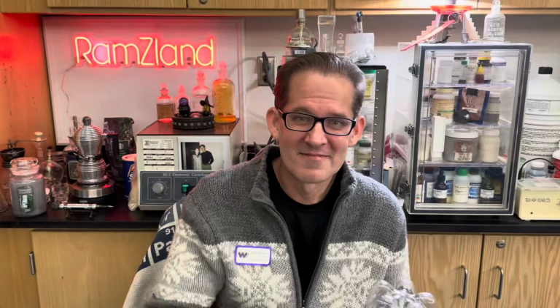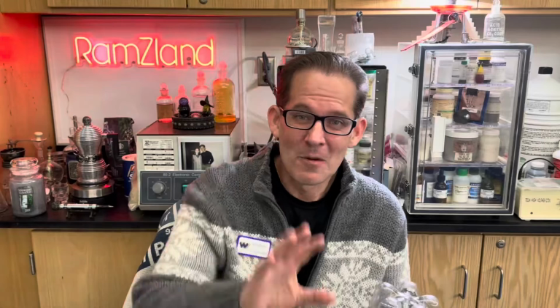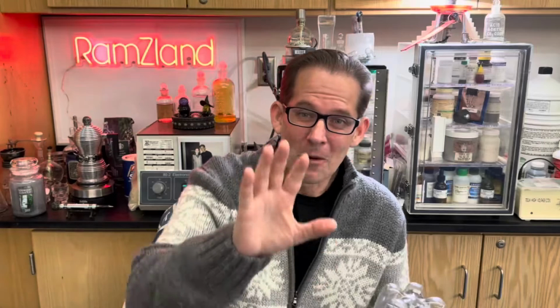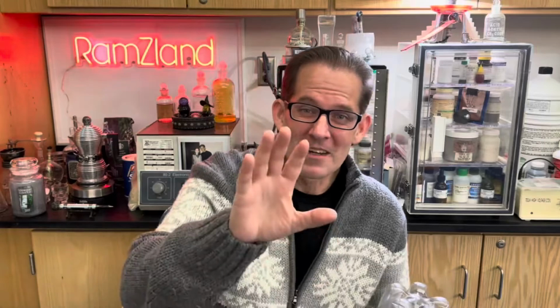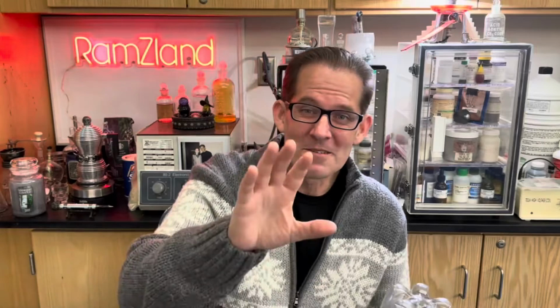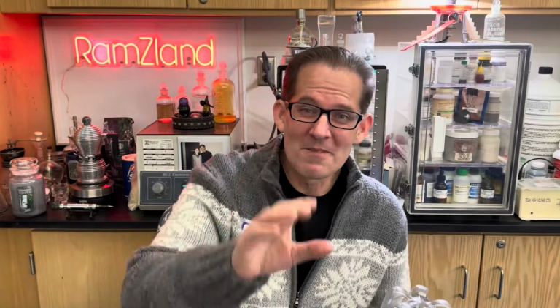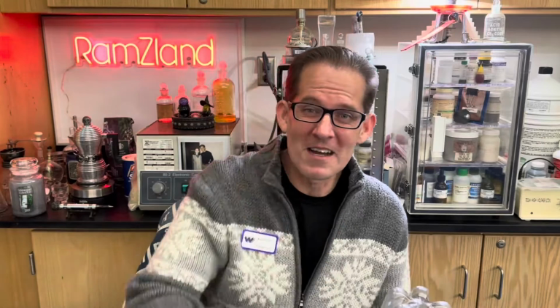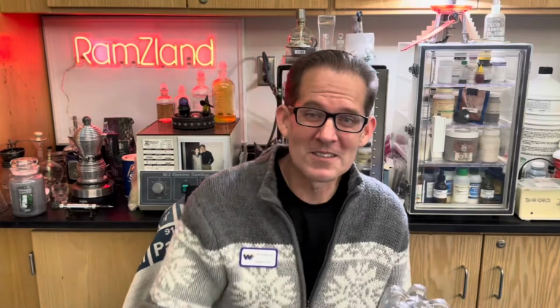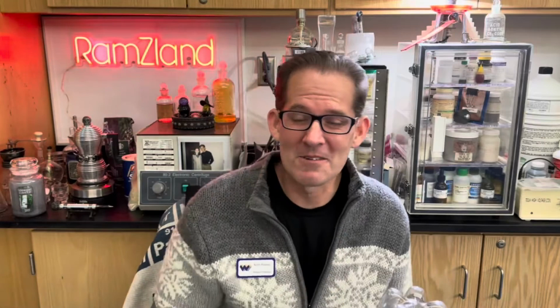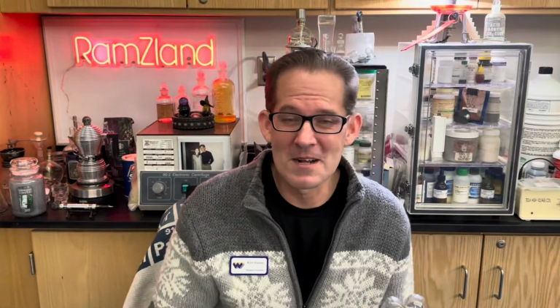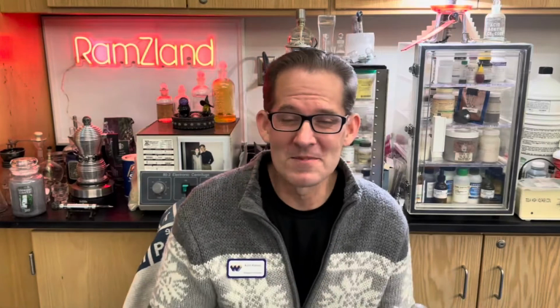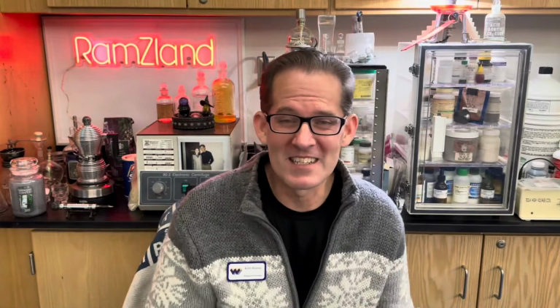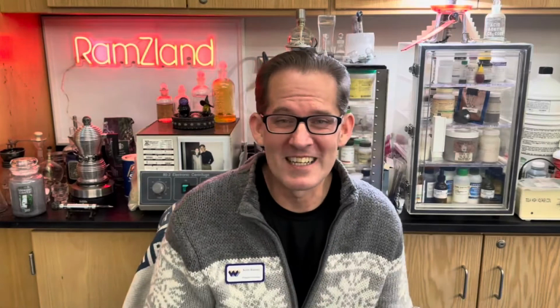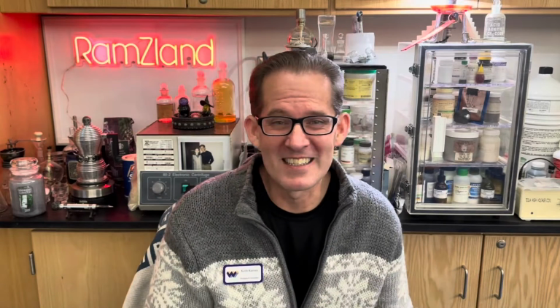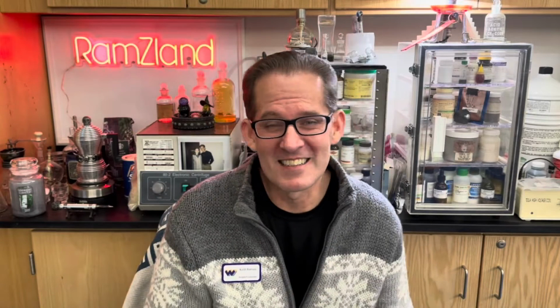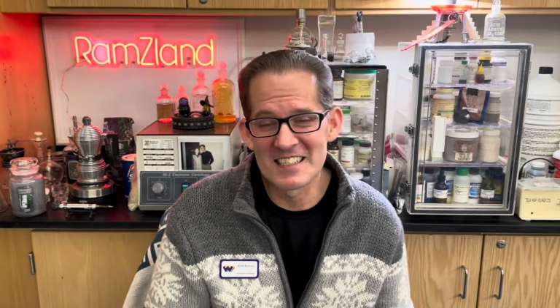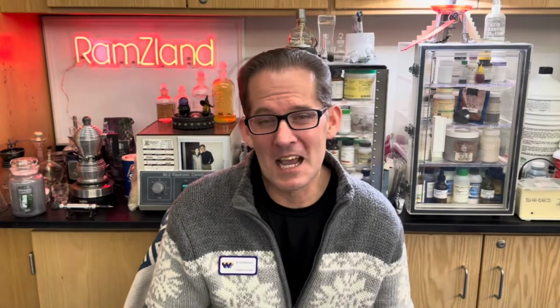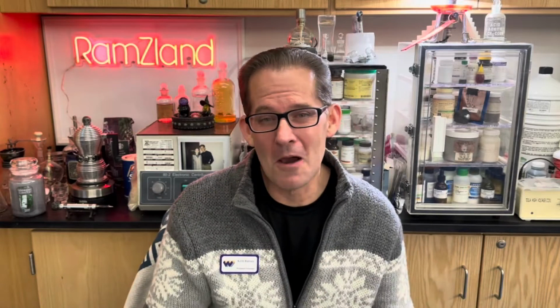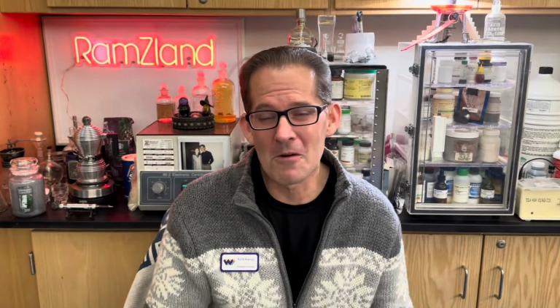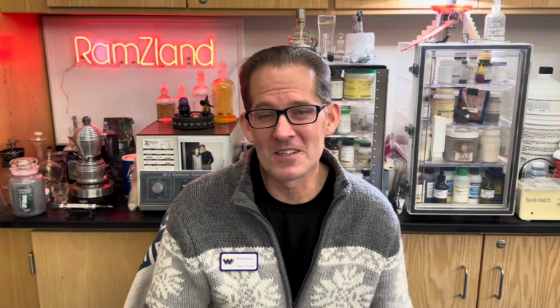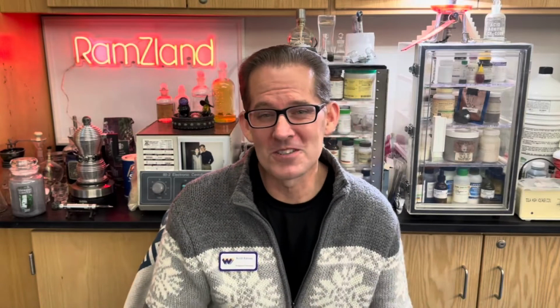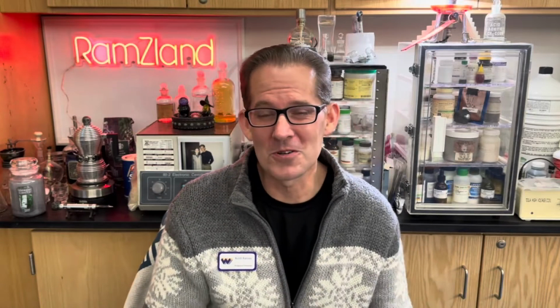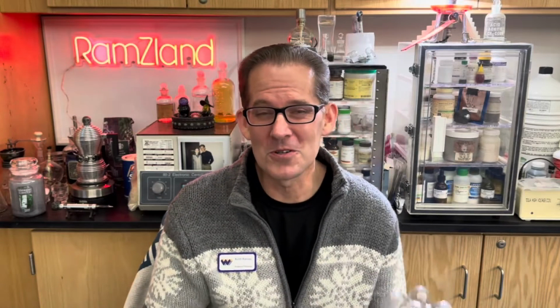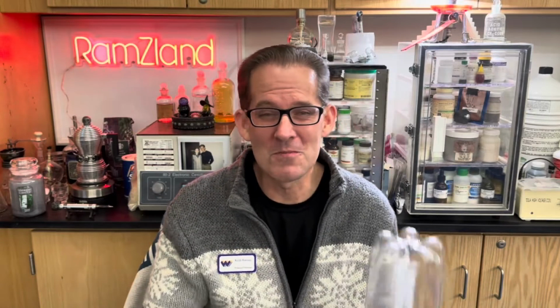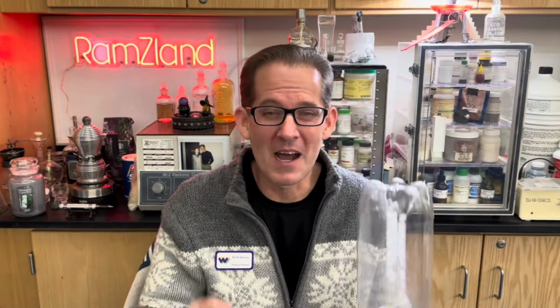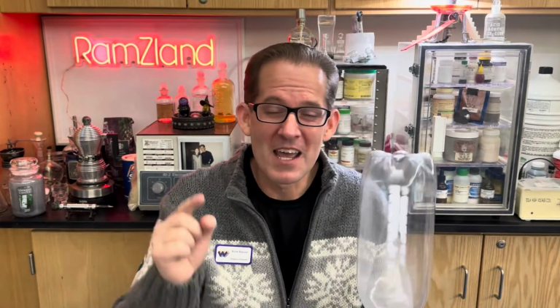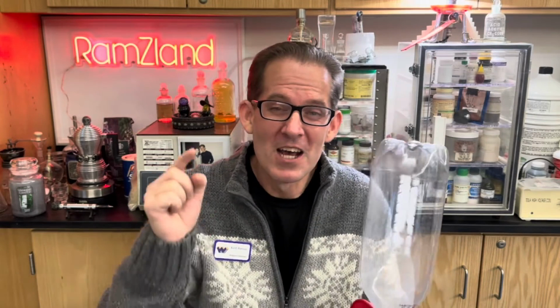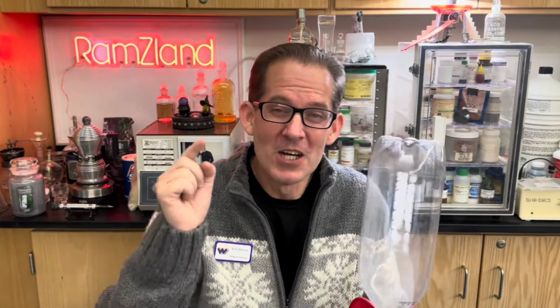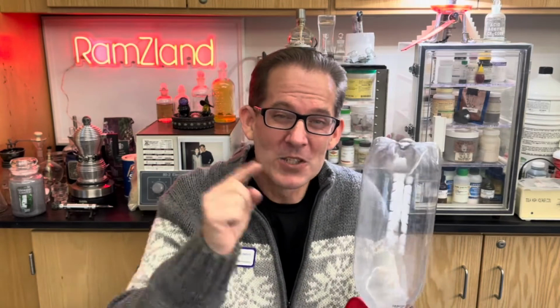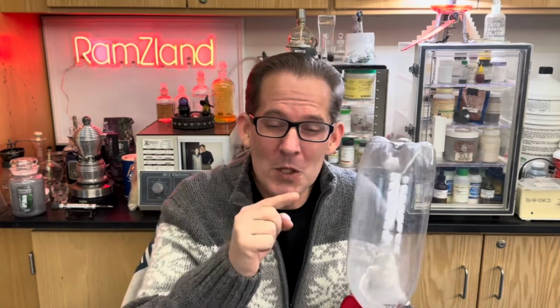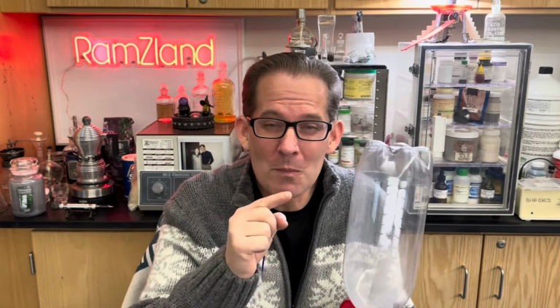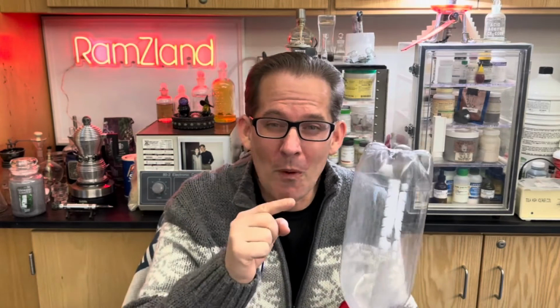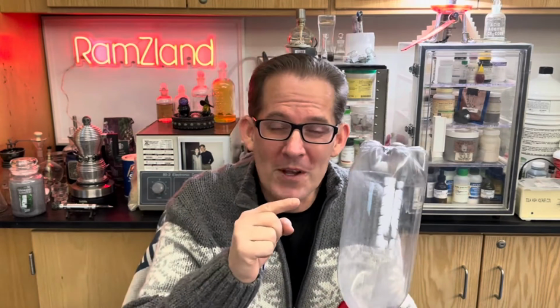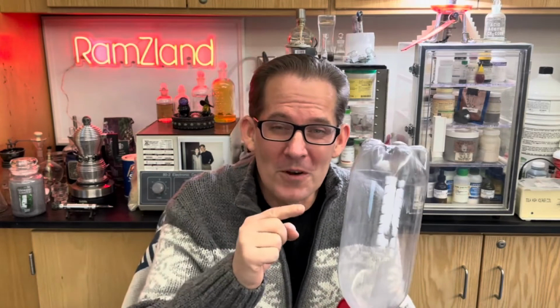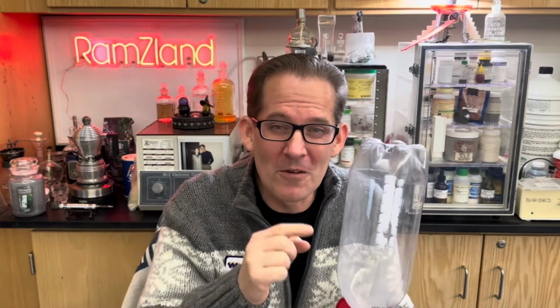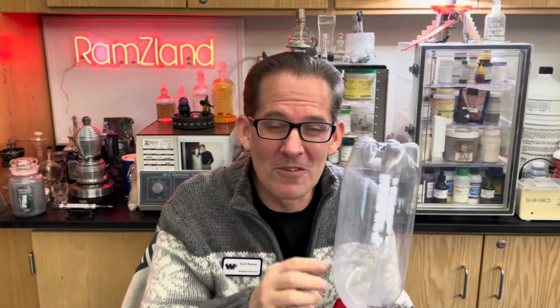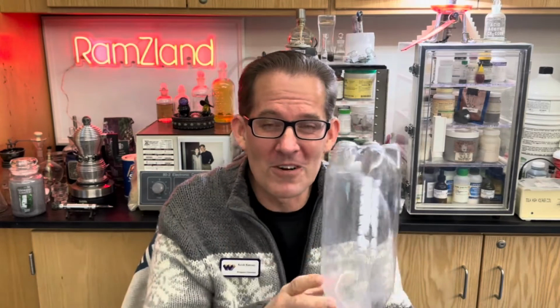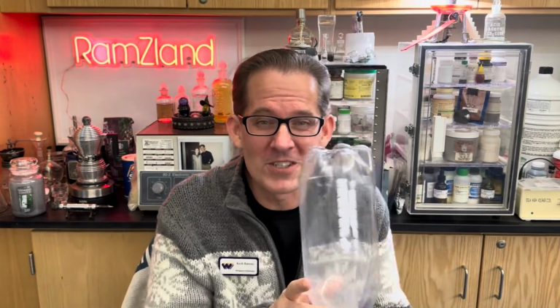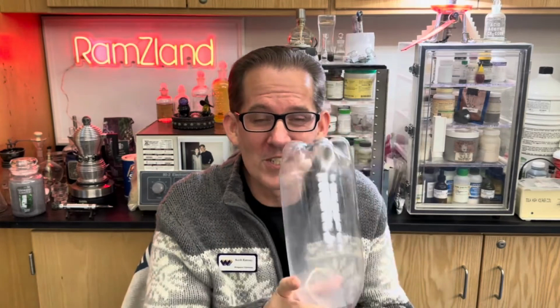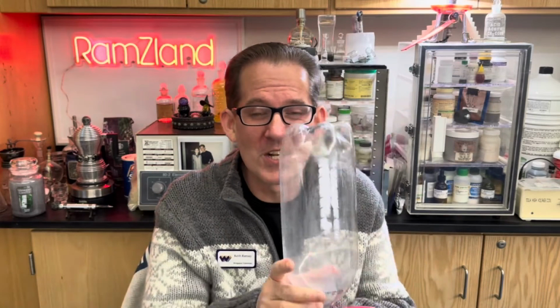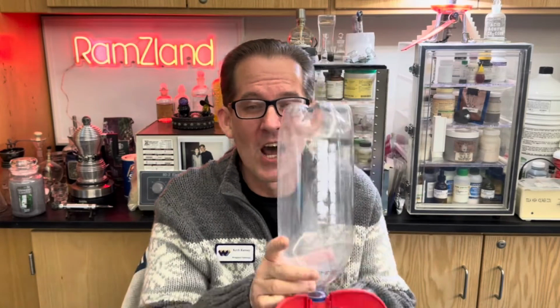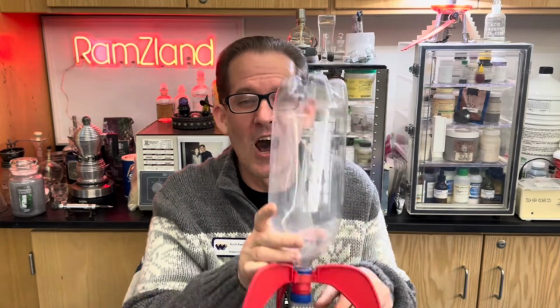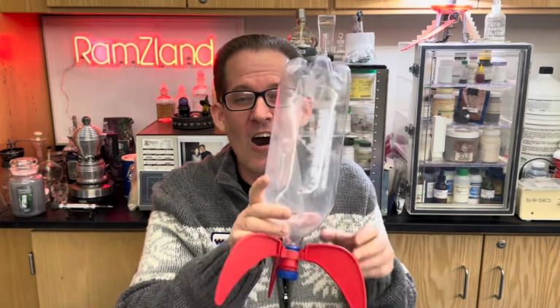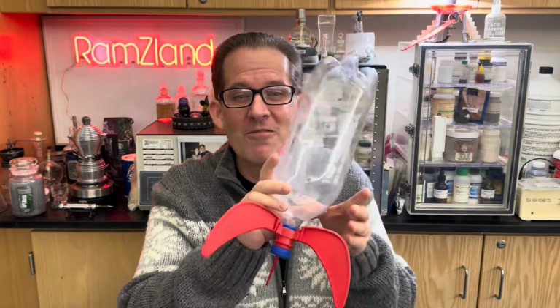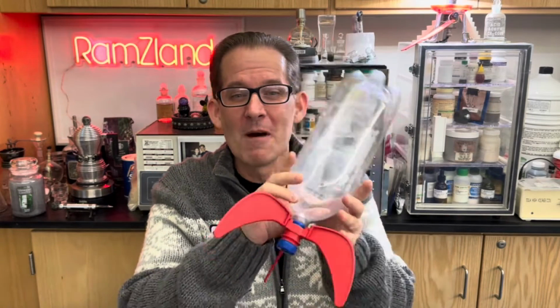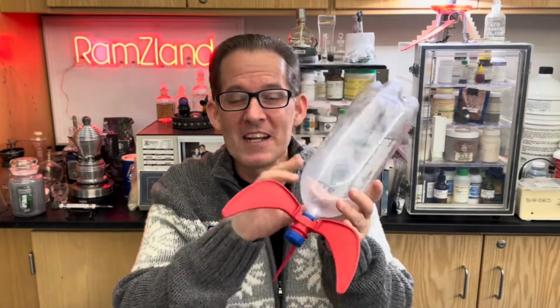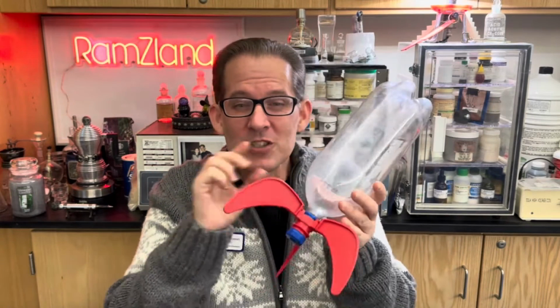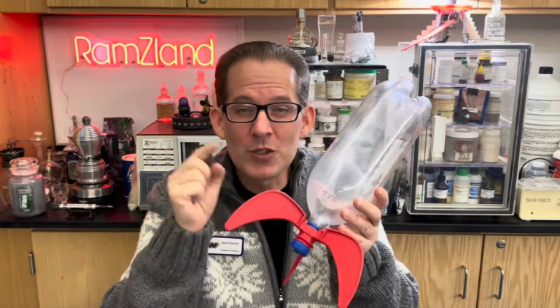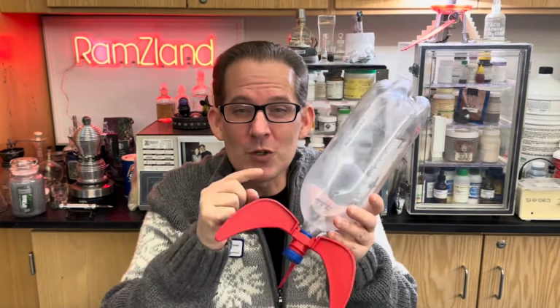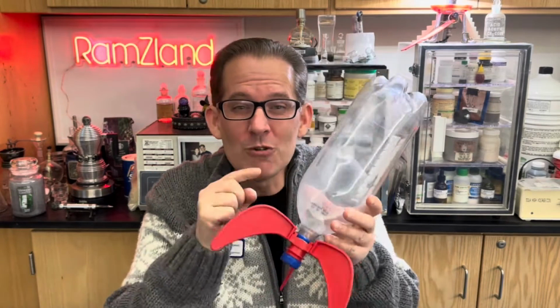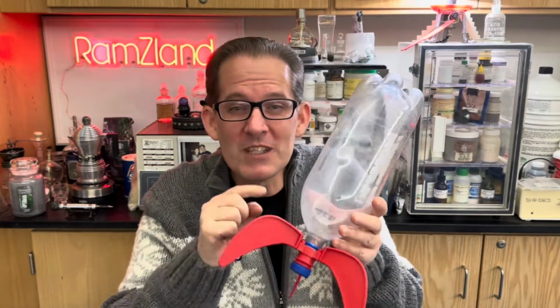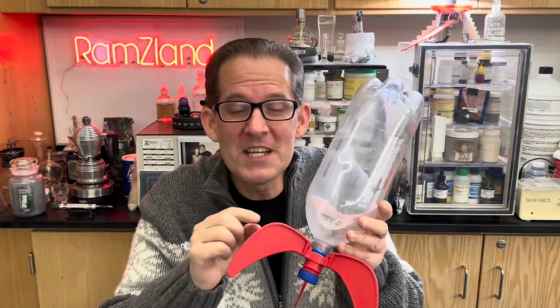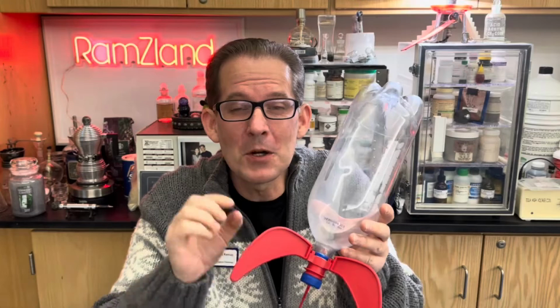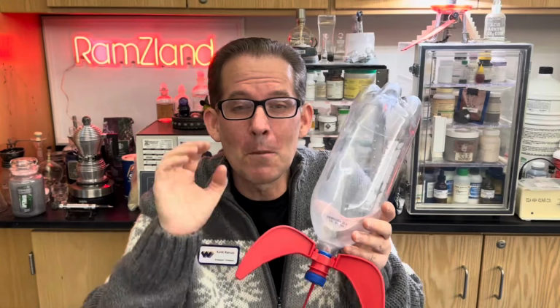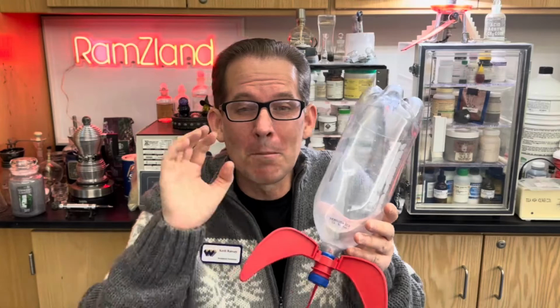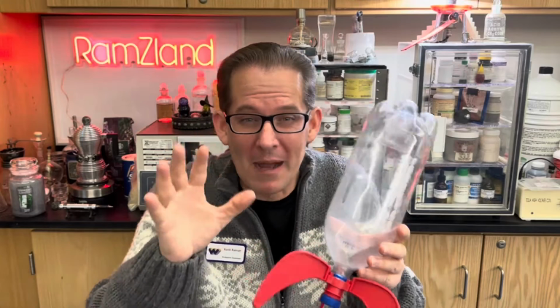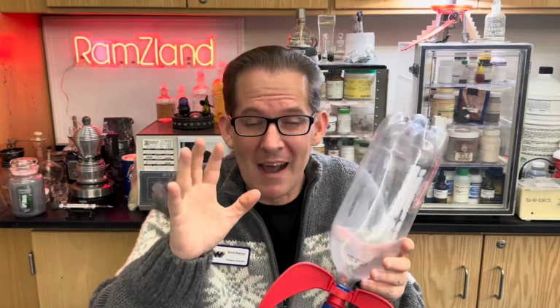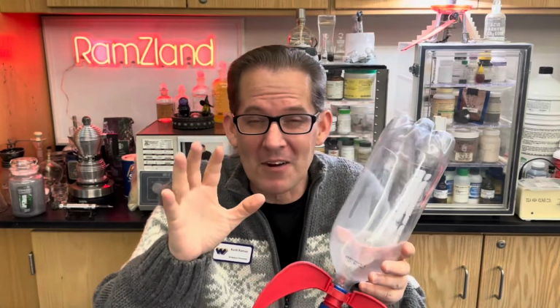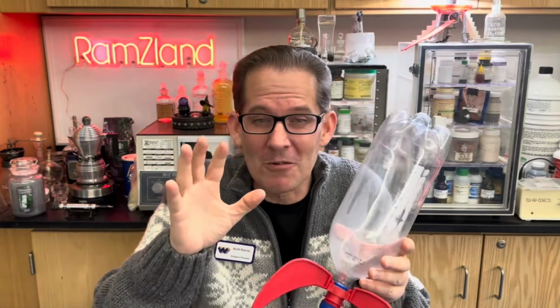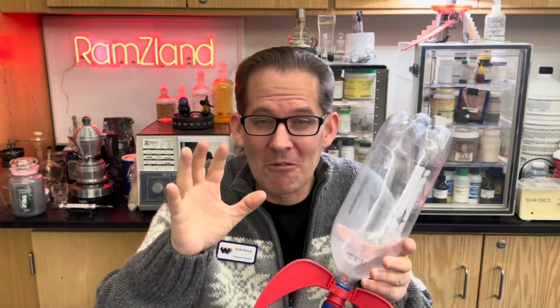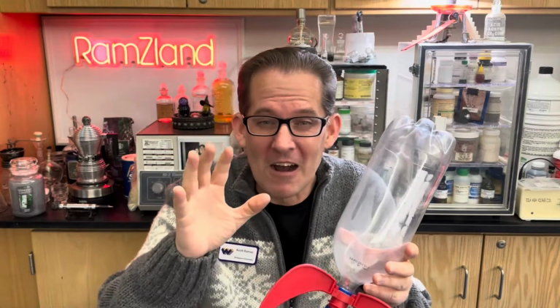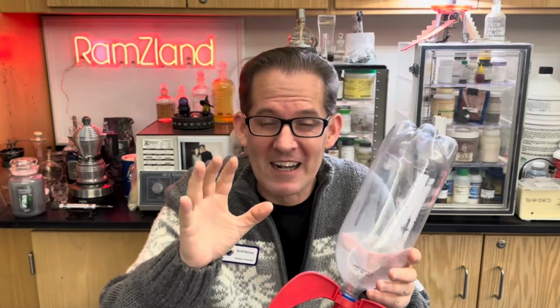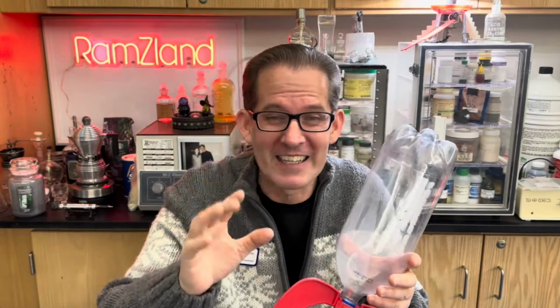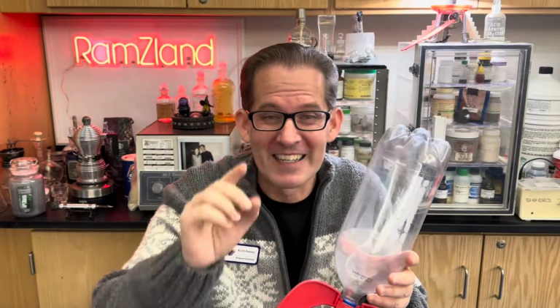Welcome back to Ramseyland. Today I want to show you my 2.0 version of my 2-liter bottle rocket.